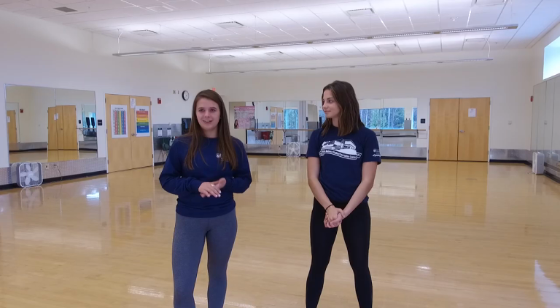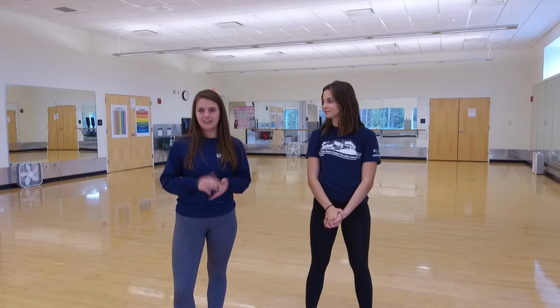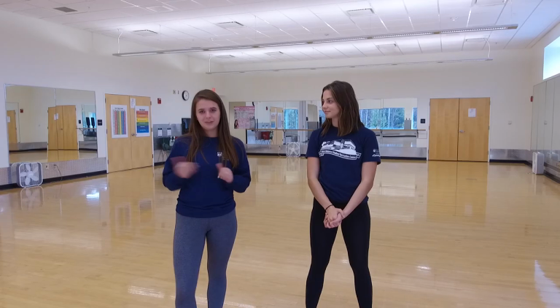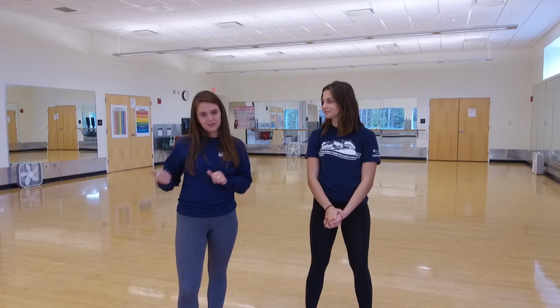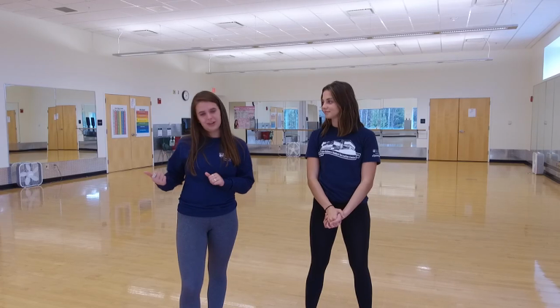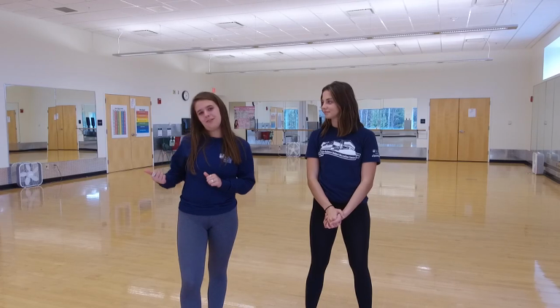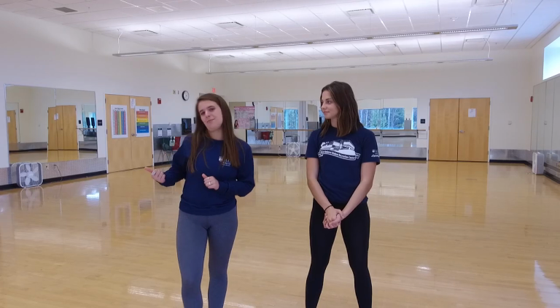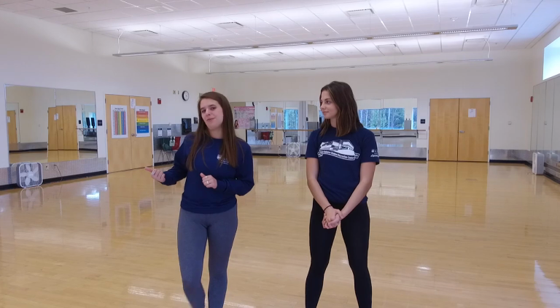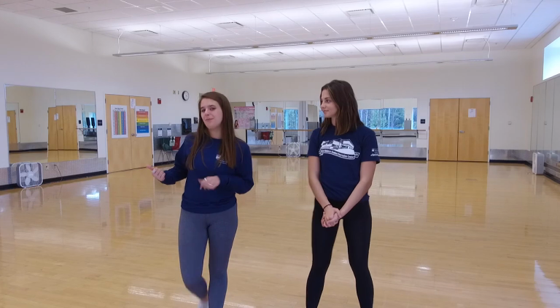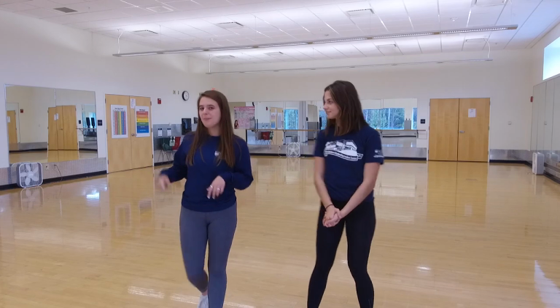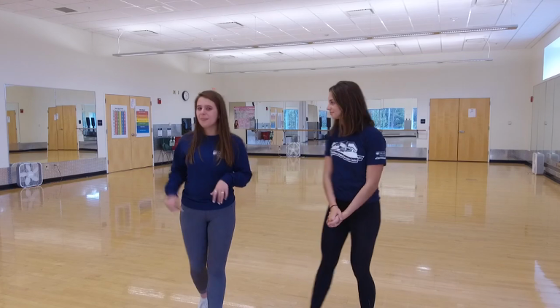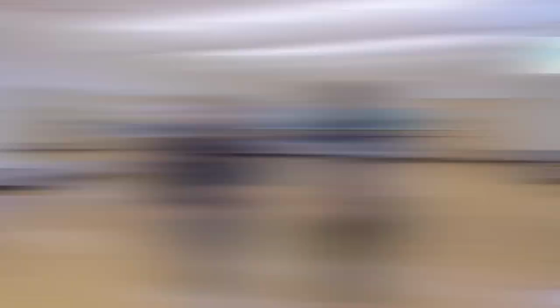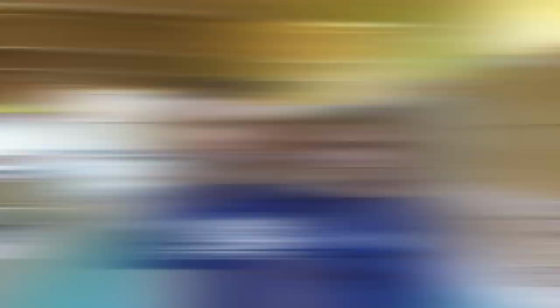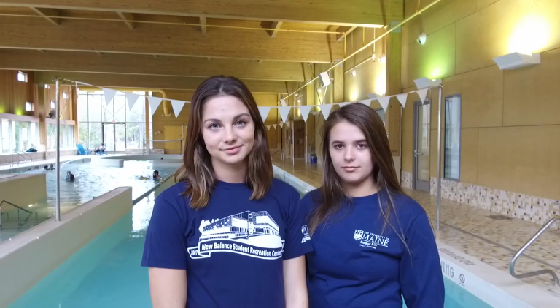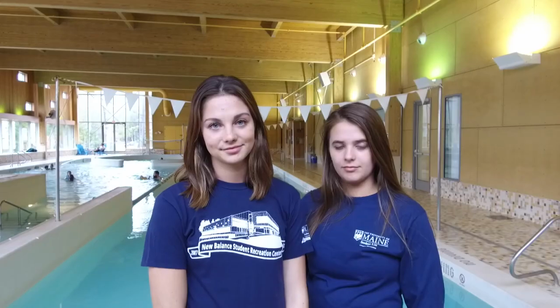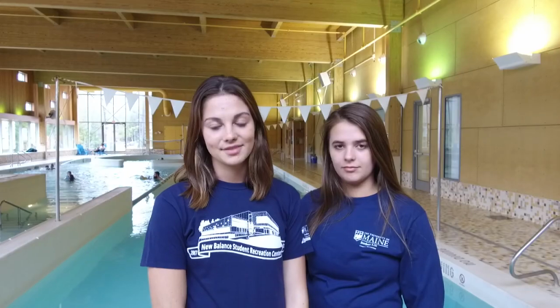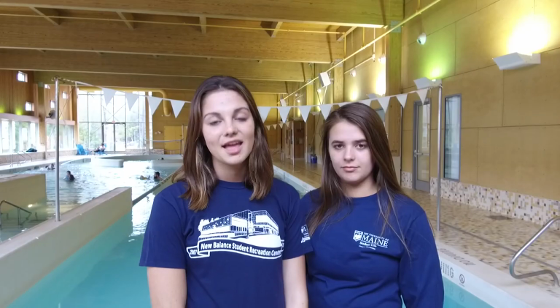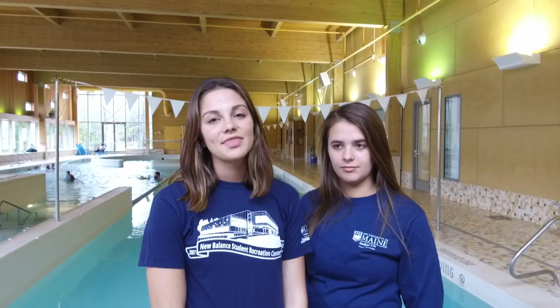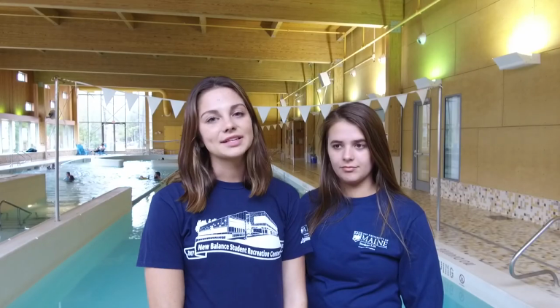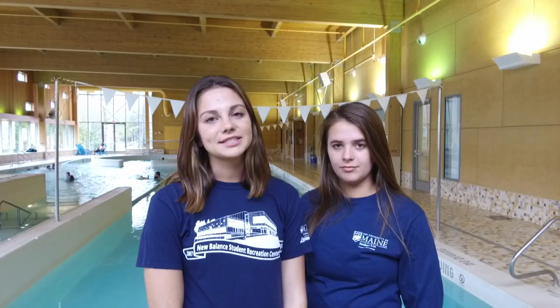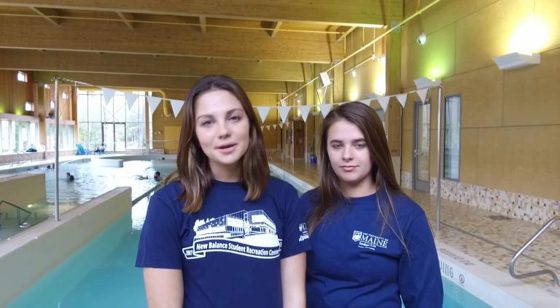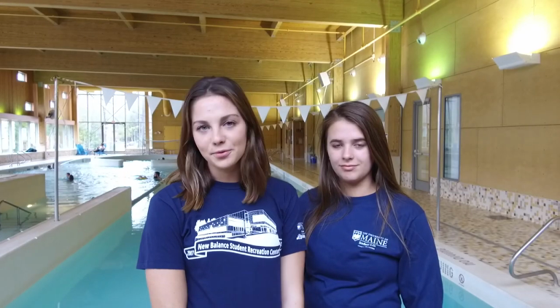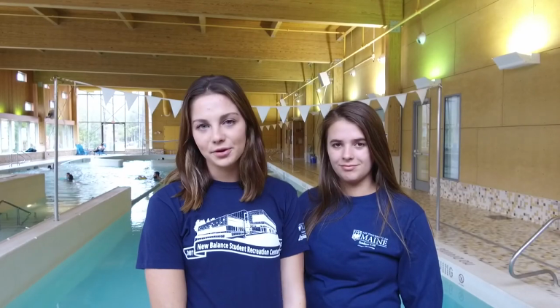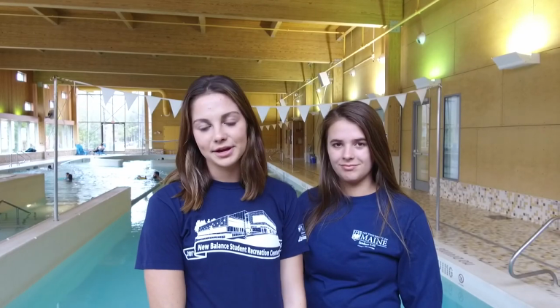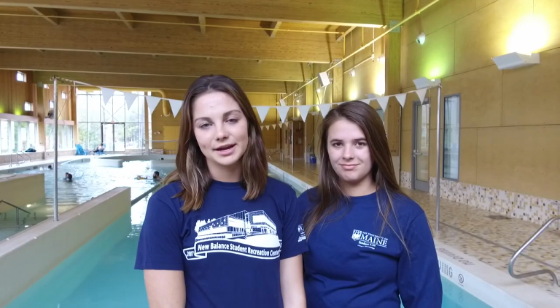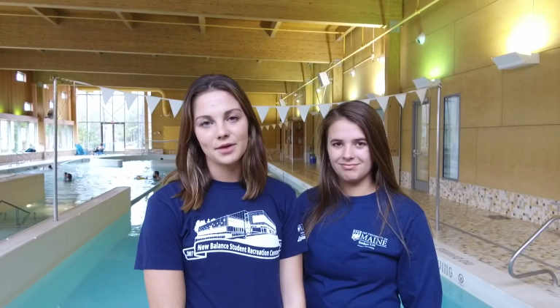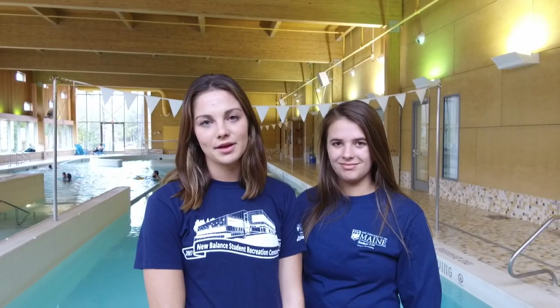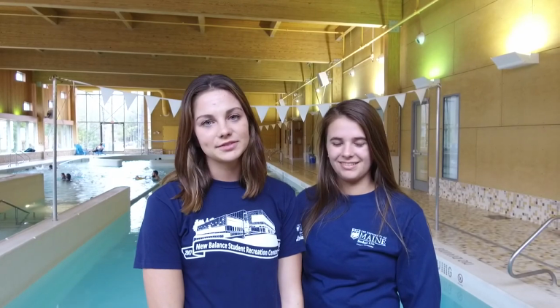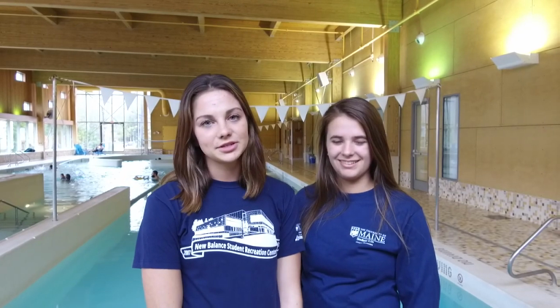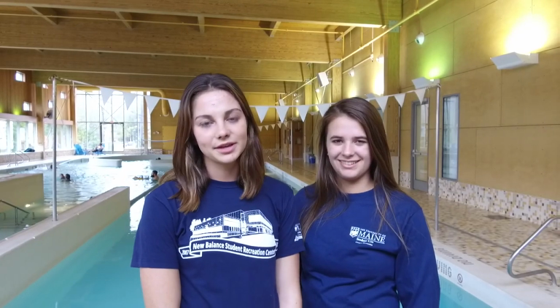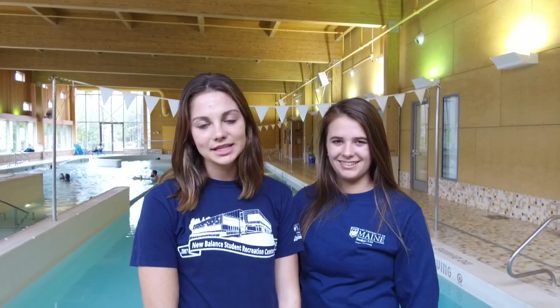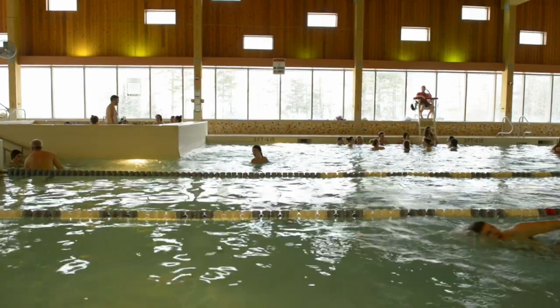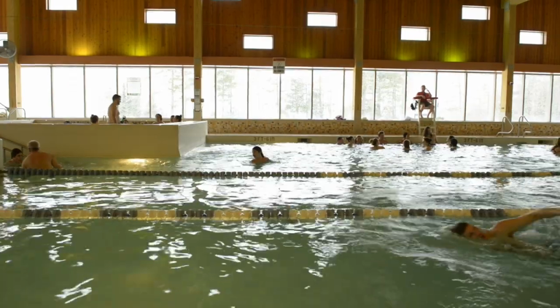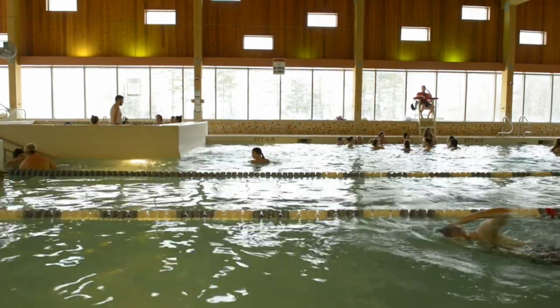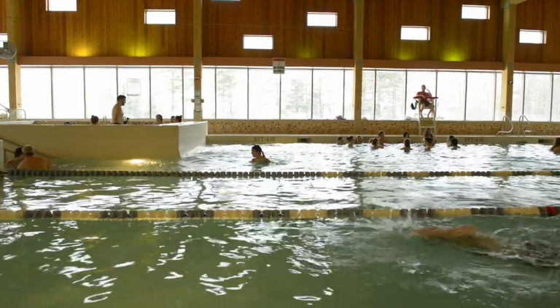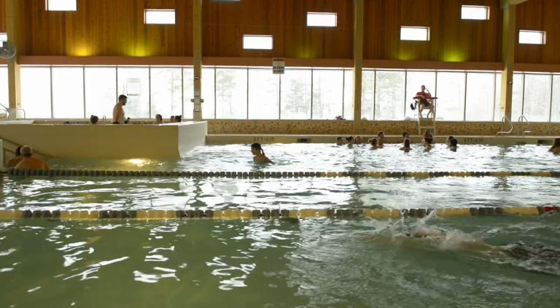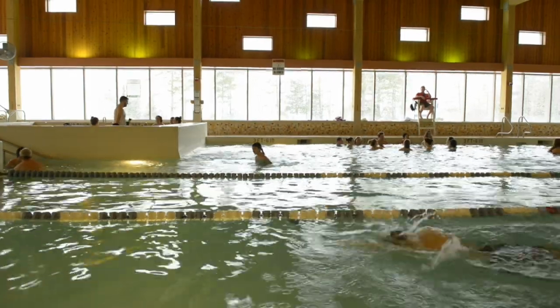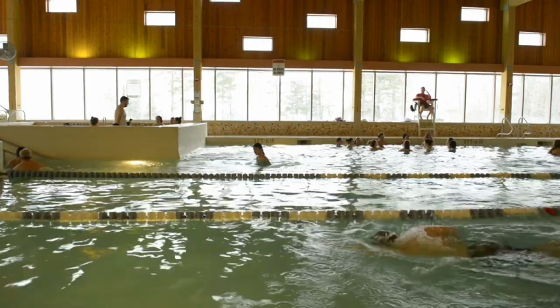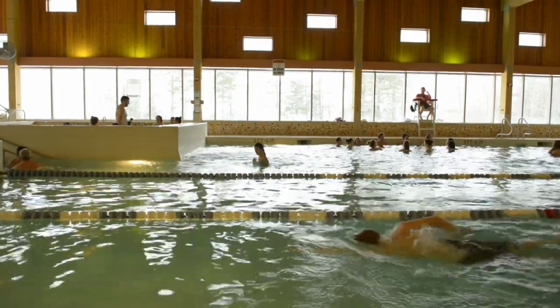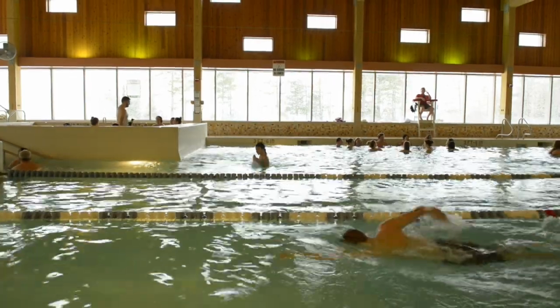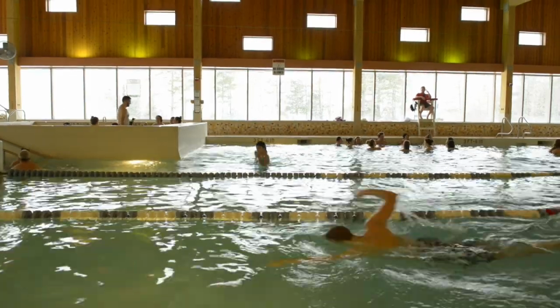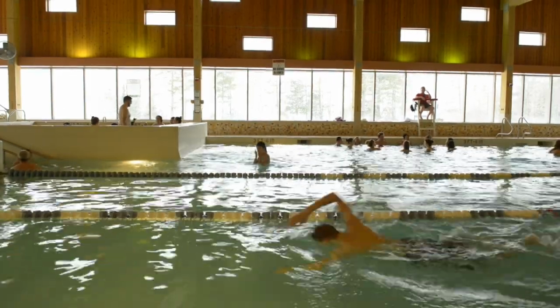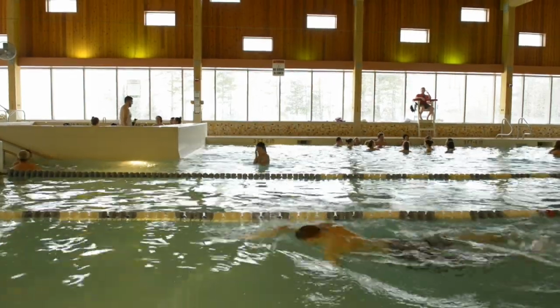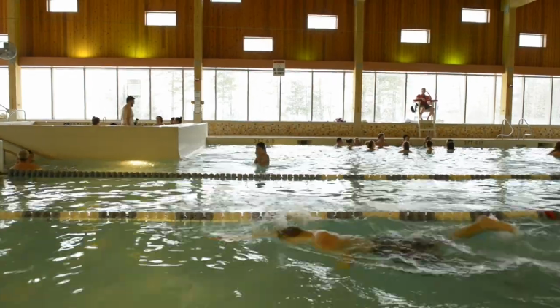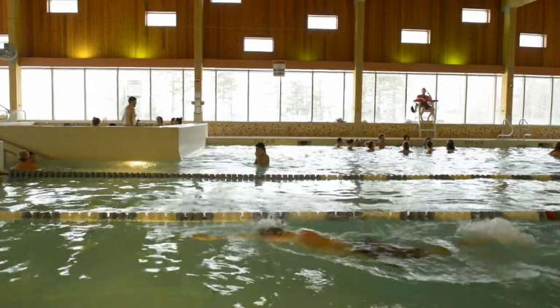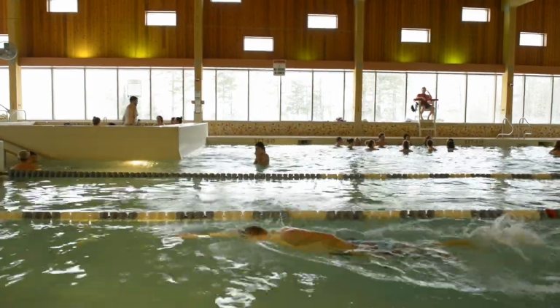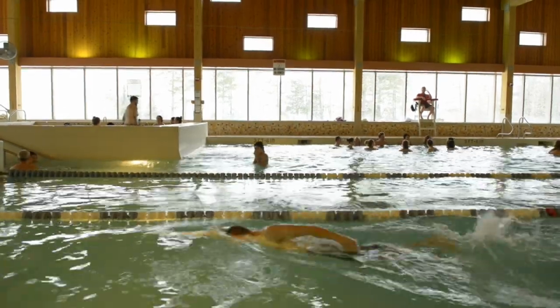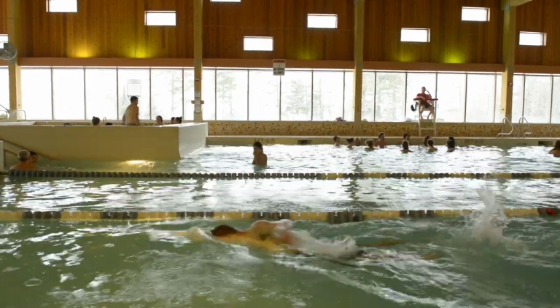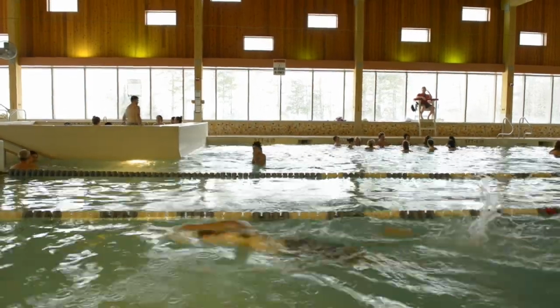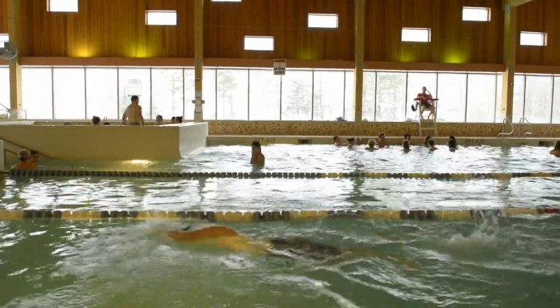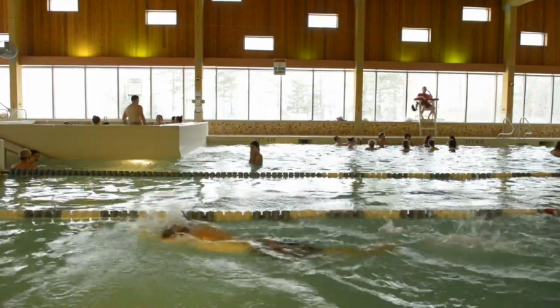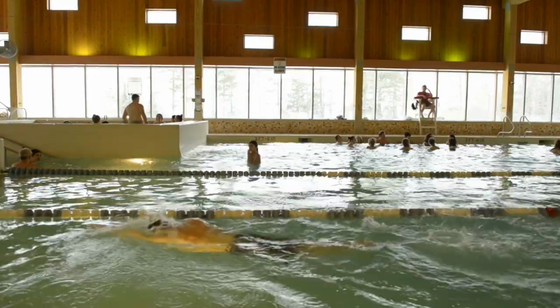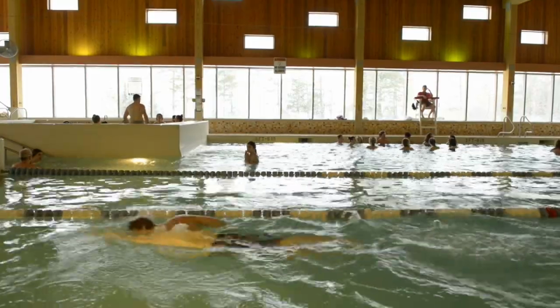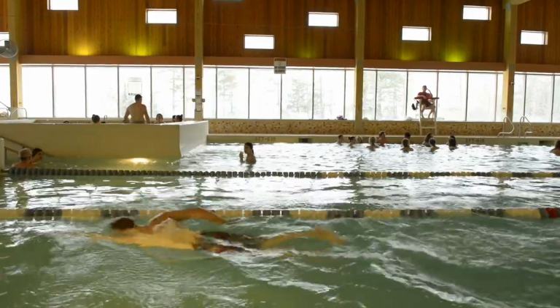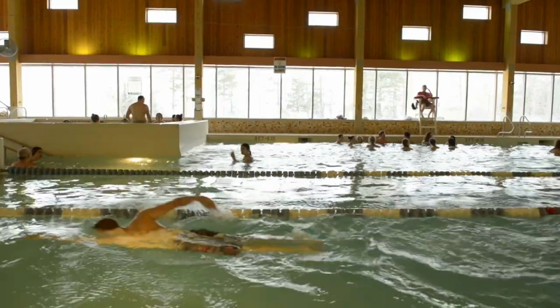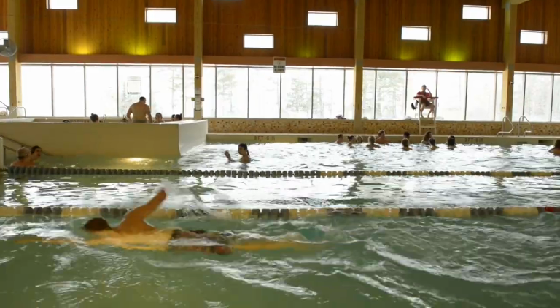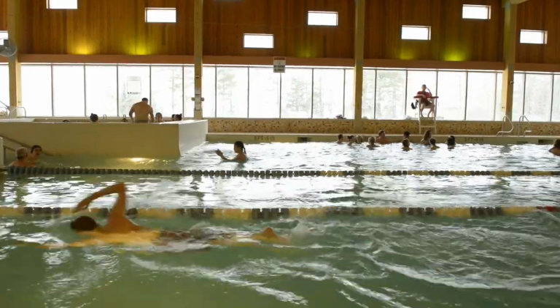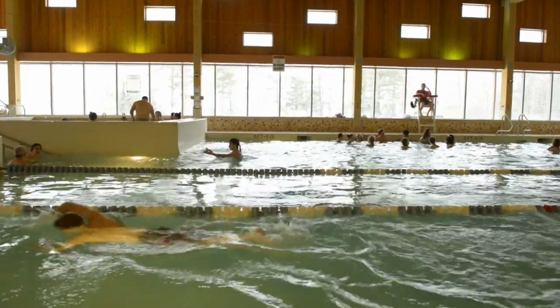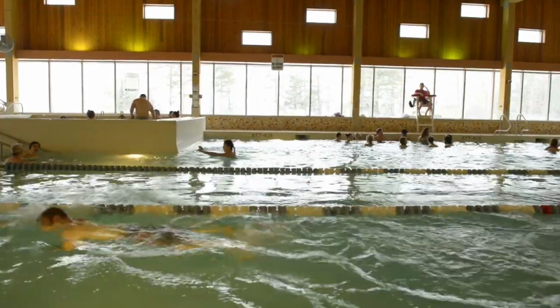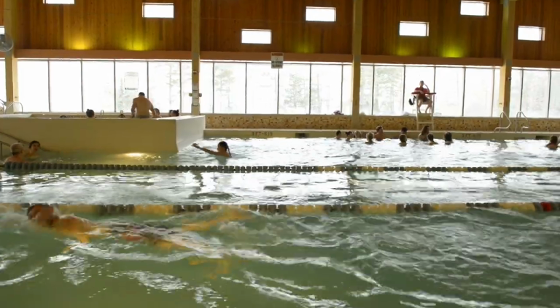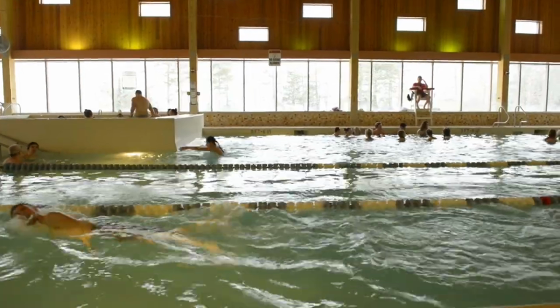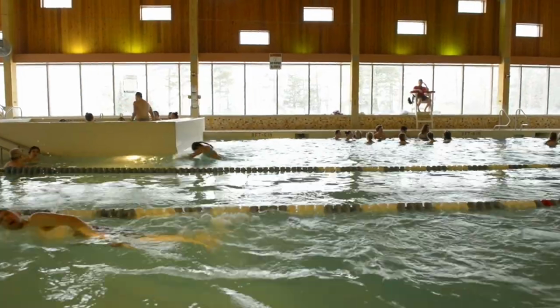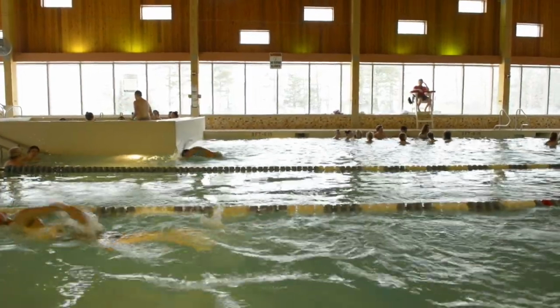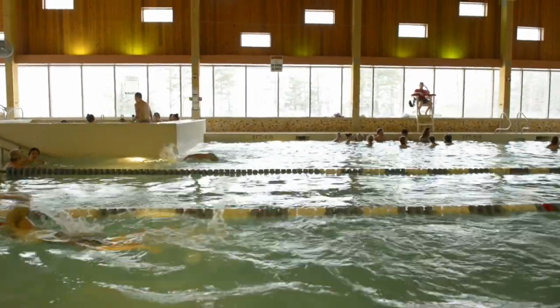Let's go check out the pool. This is our pool area. We have two lanes for laps, swimming and open swim area, whirlpool, 25-person hot tub, and a sauna.